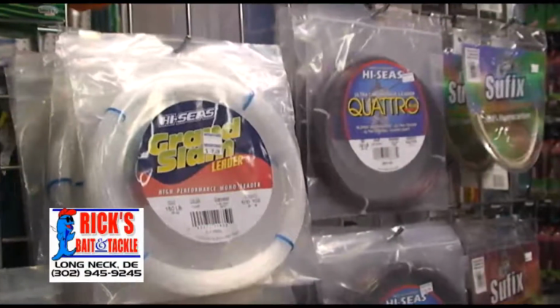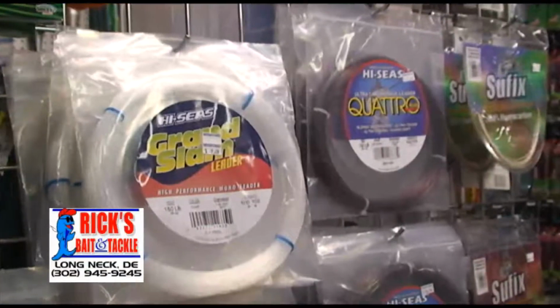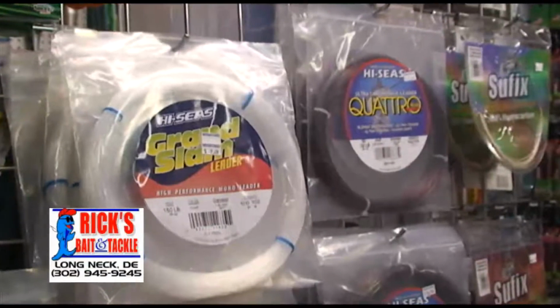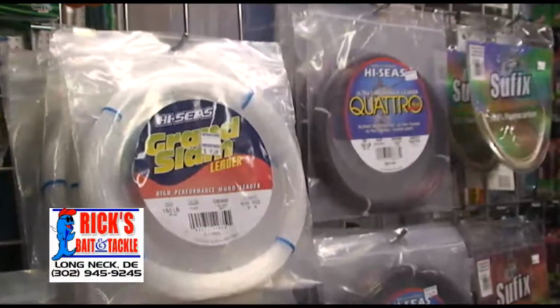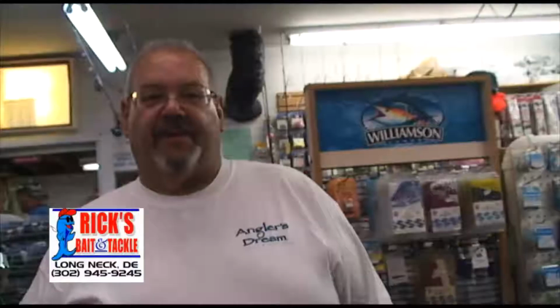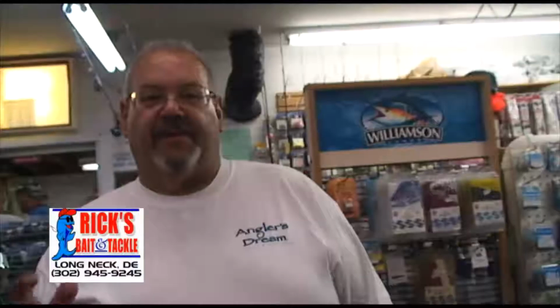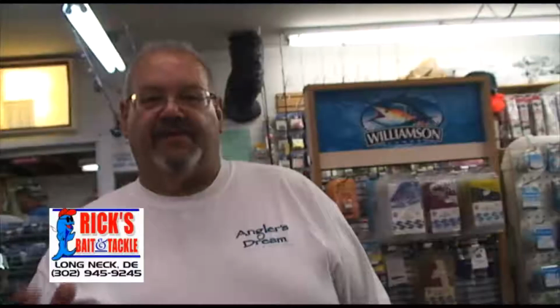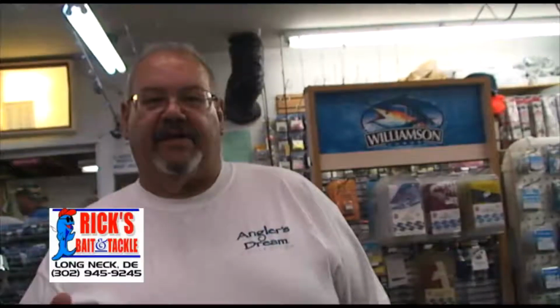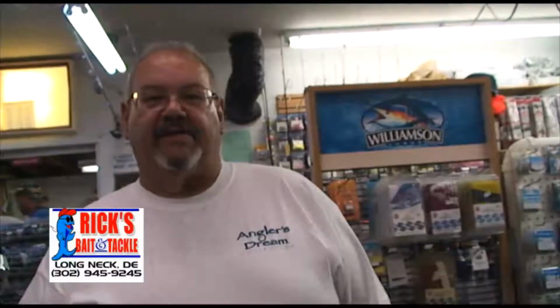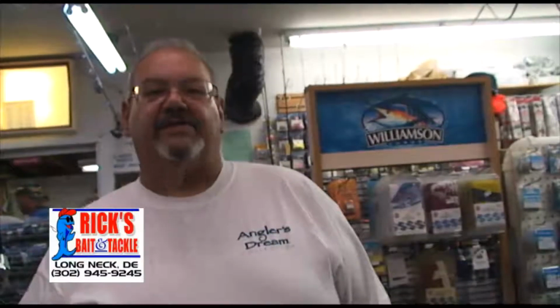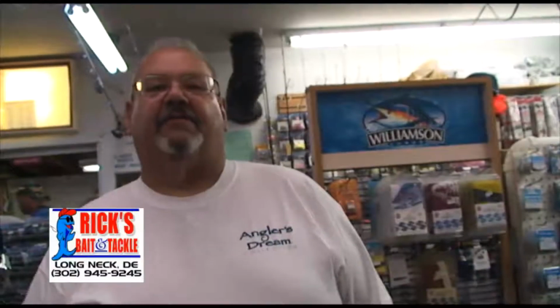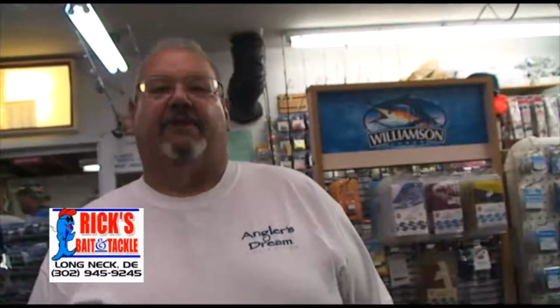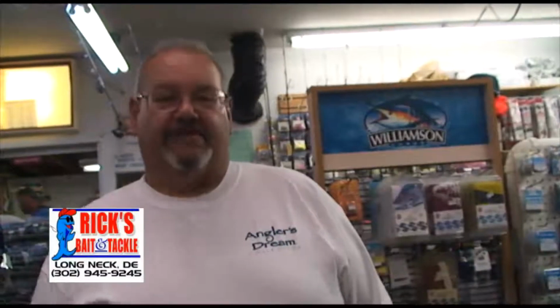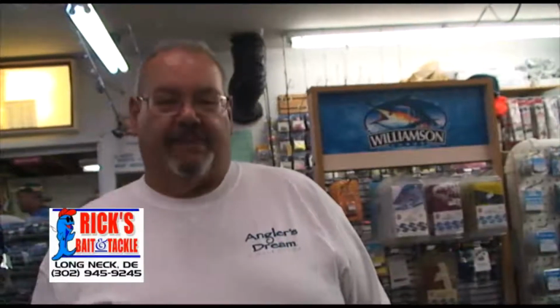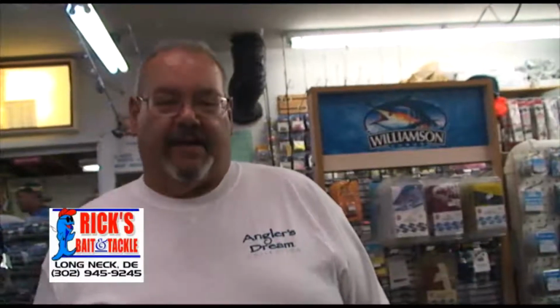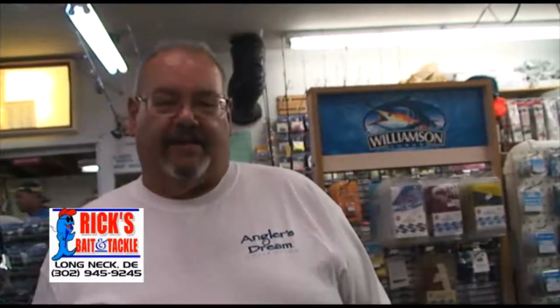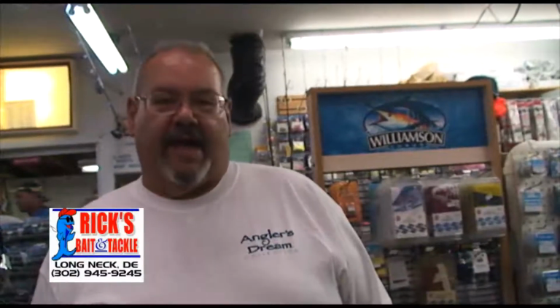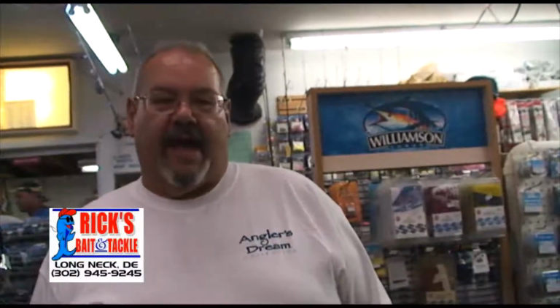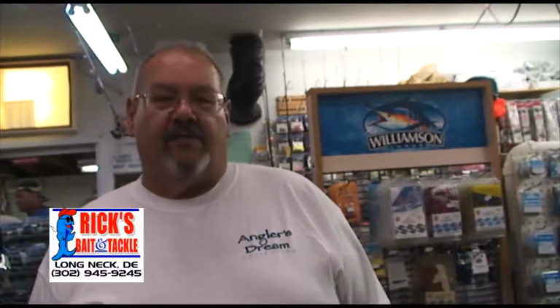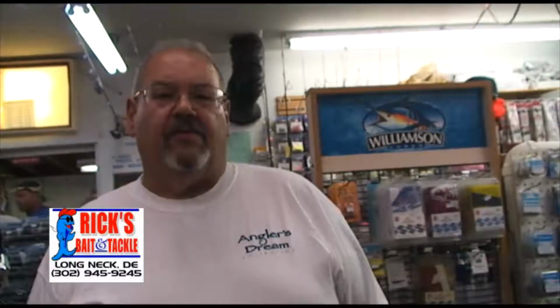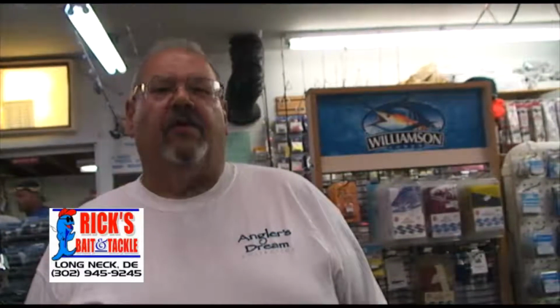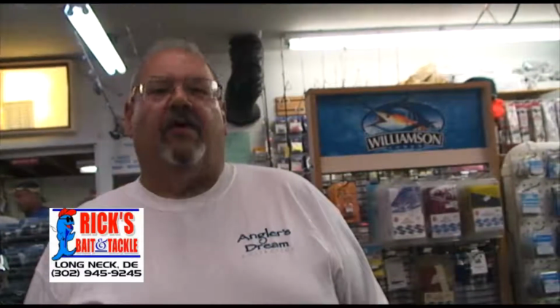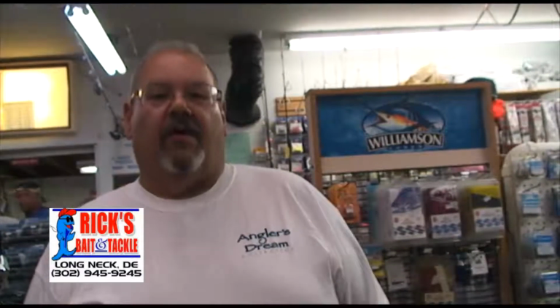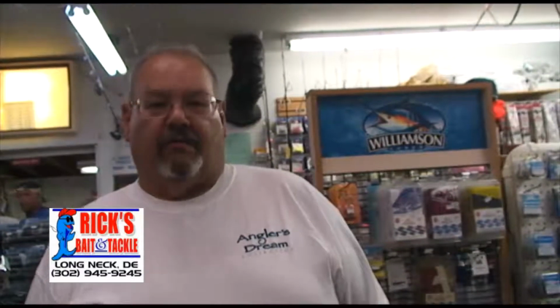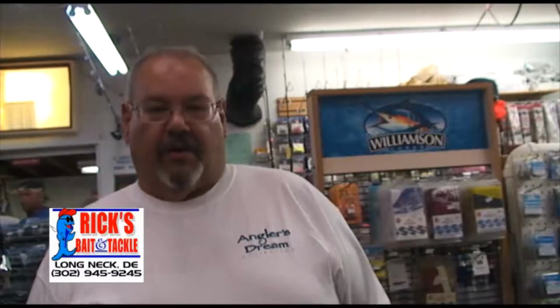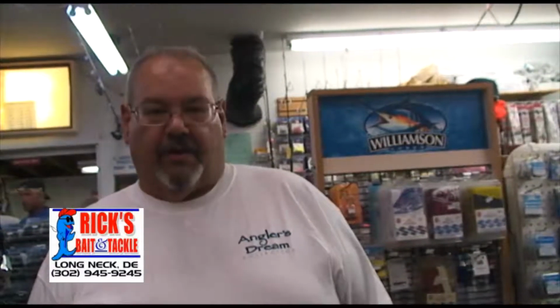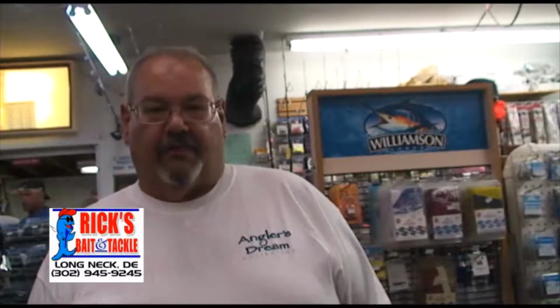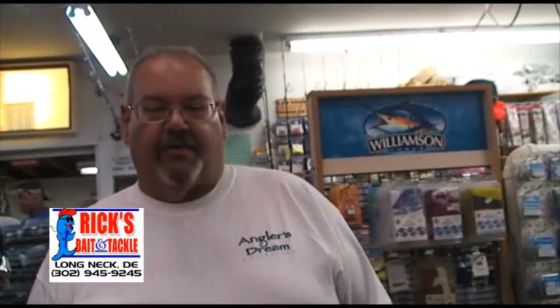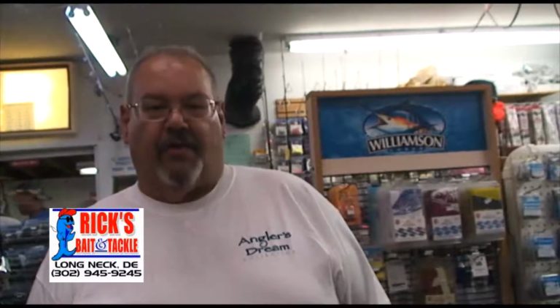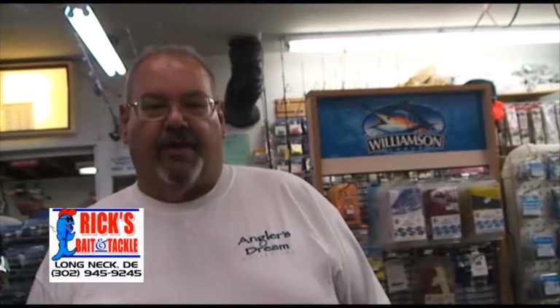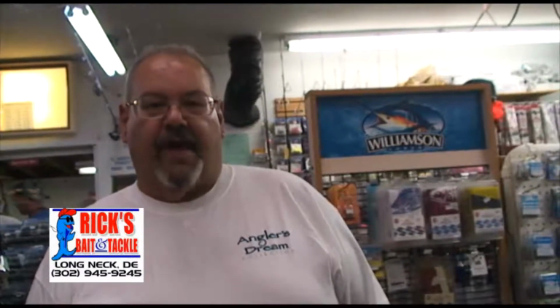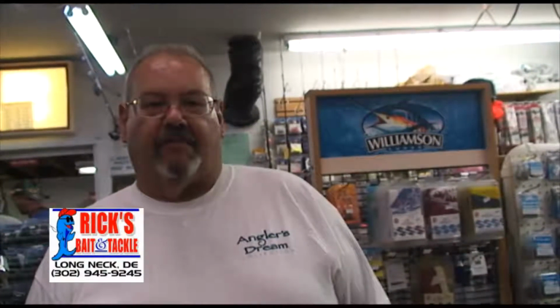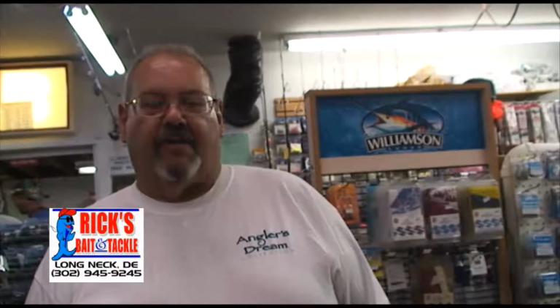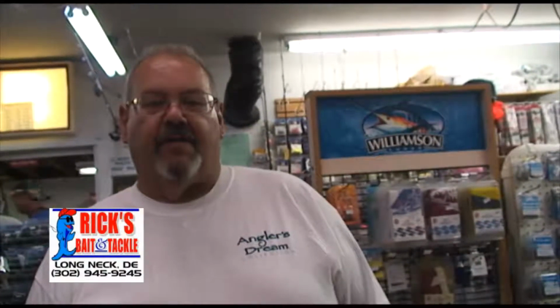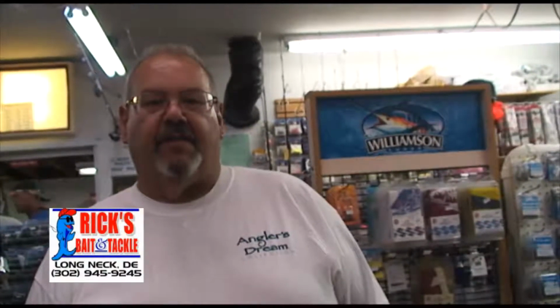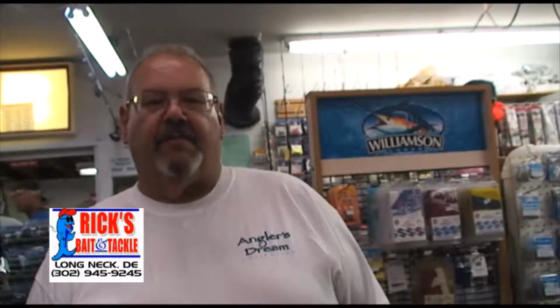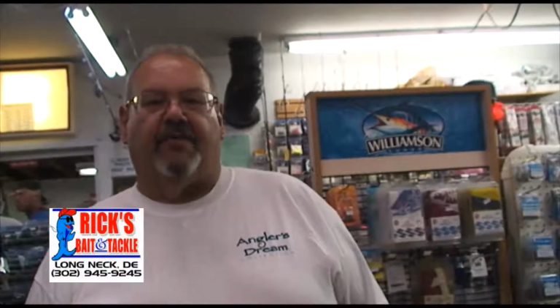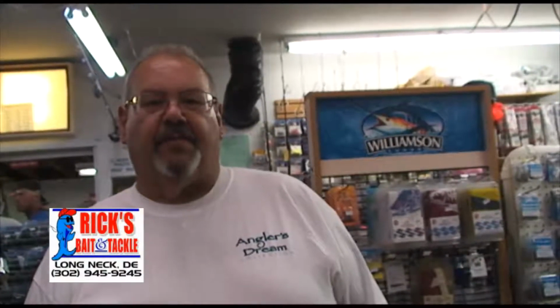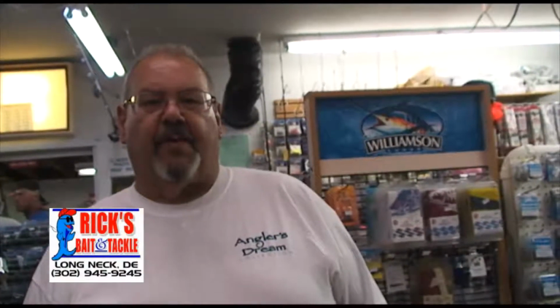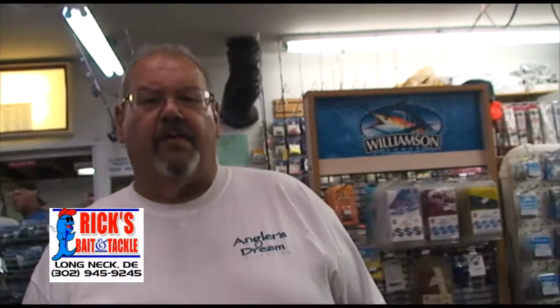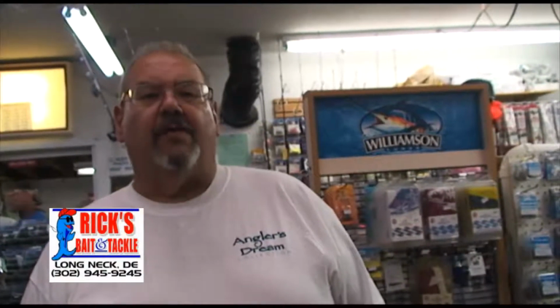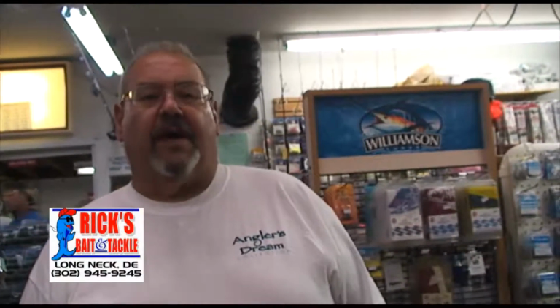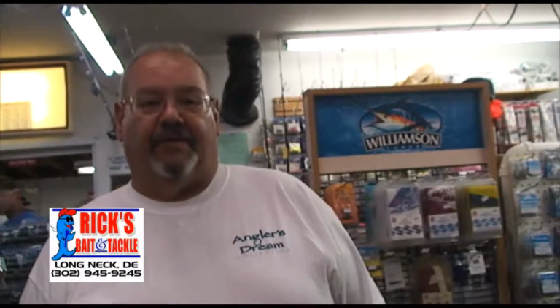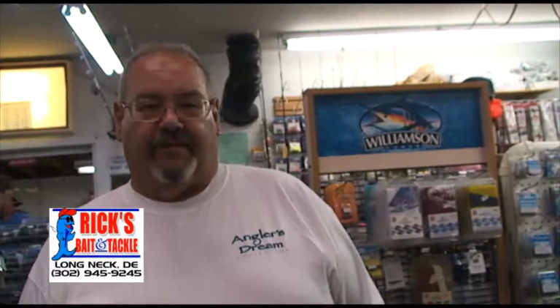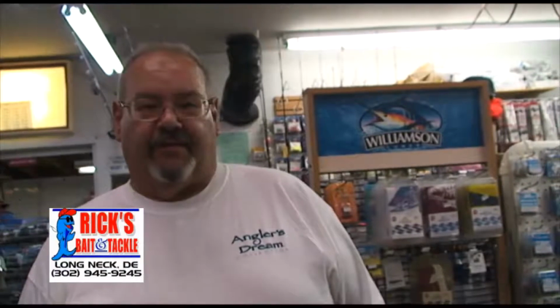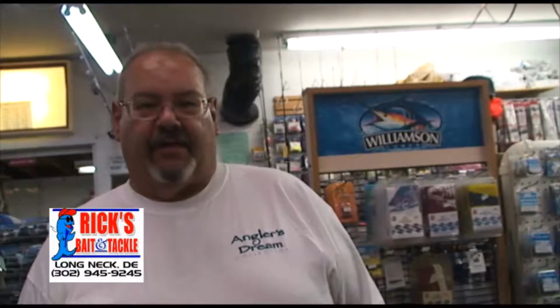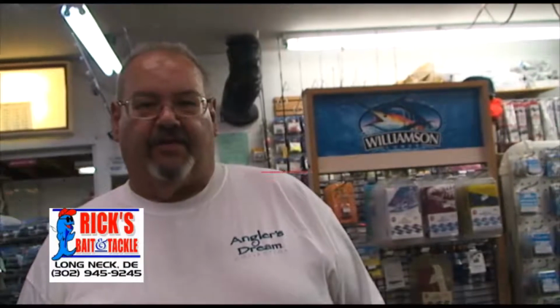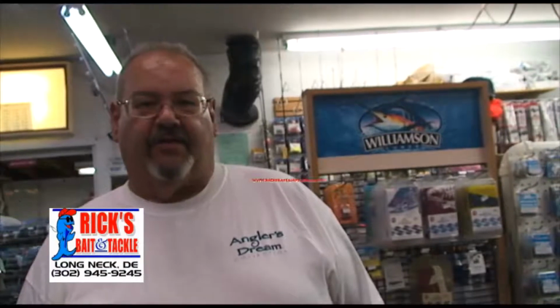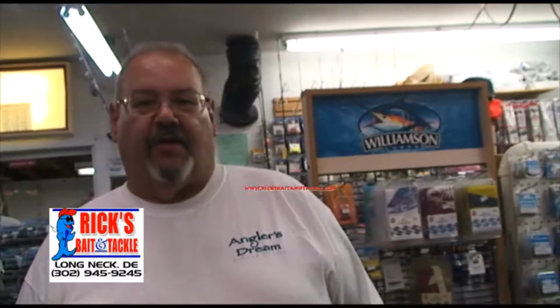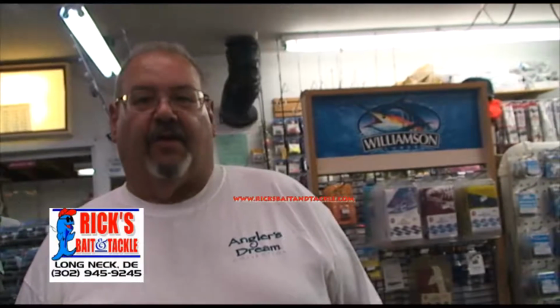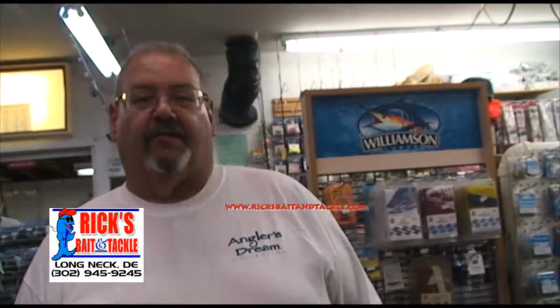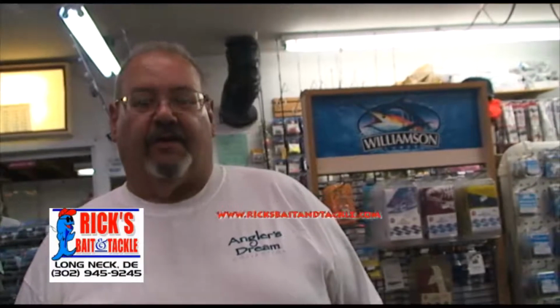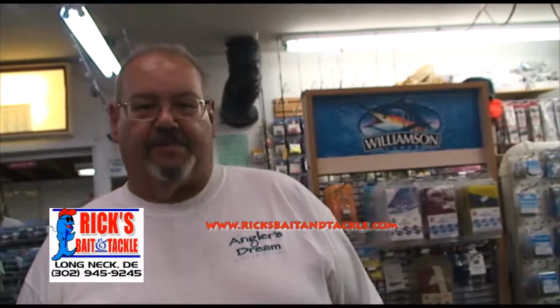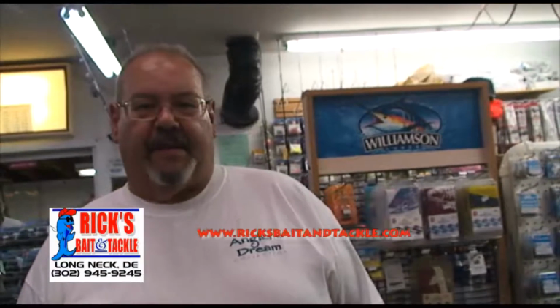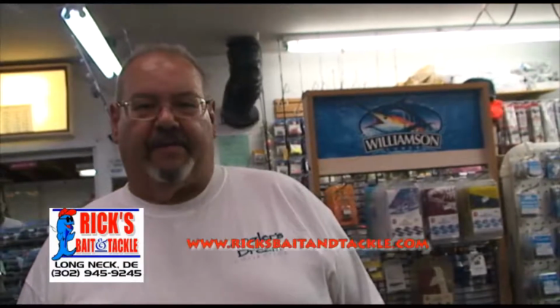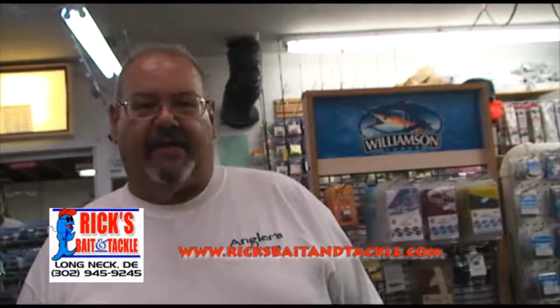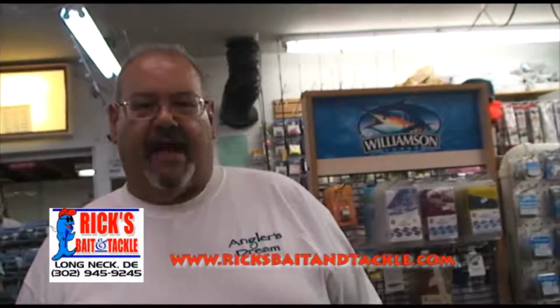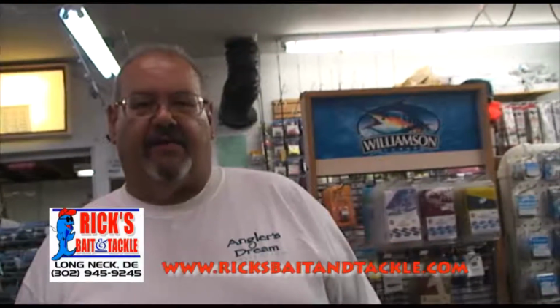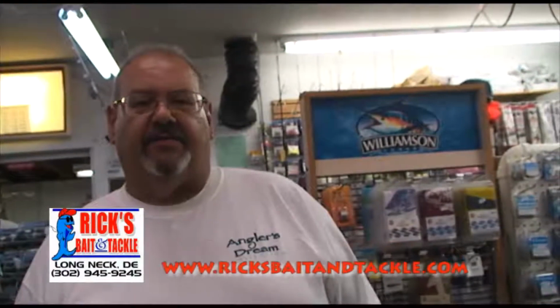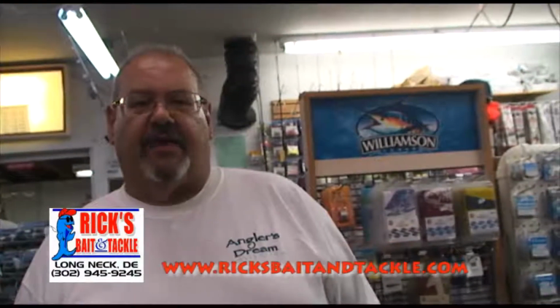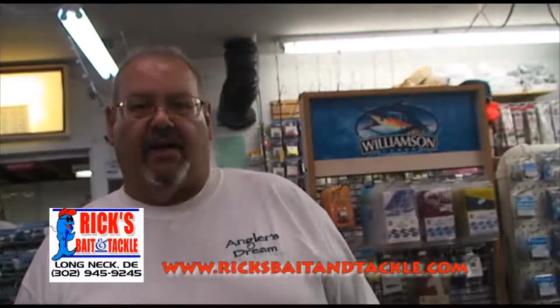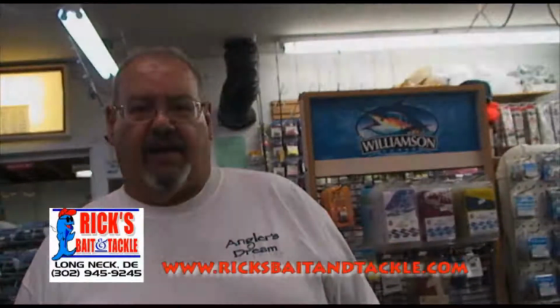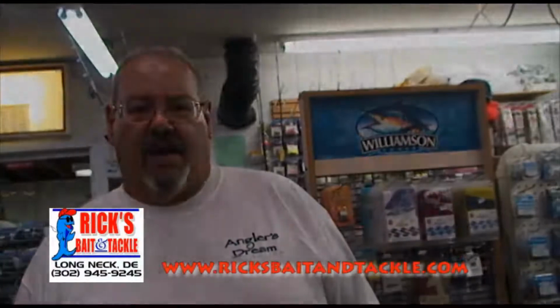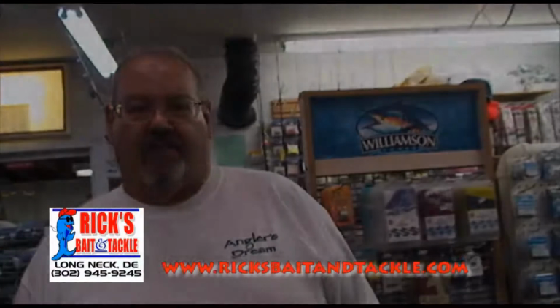Stop in and see us at Rick's Bait and Tackle right off Long Neck Road in Millsboro. And visit us on ricksbaitandtackle.com.